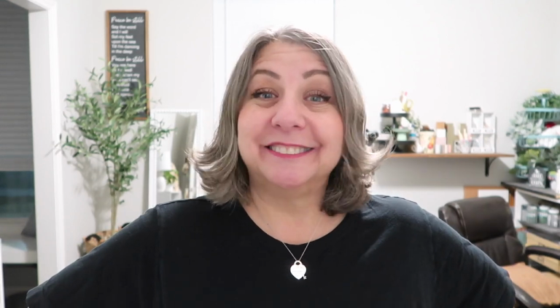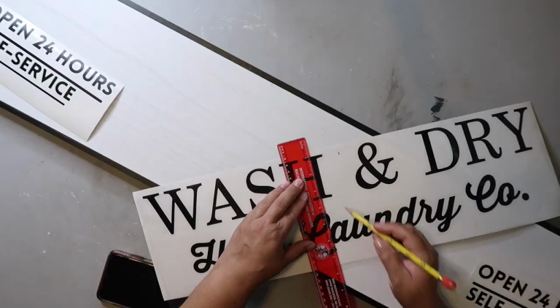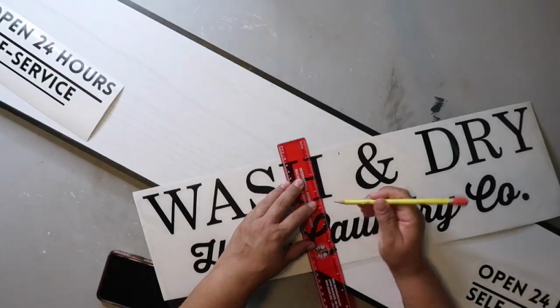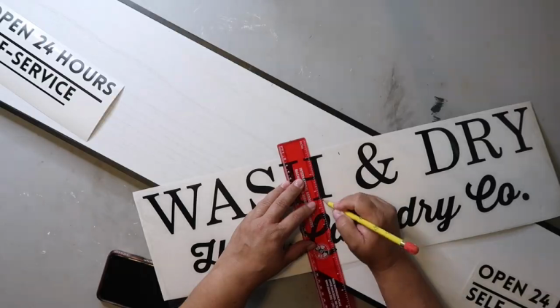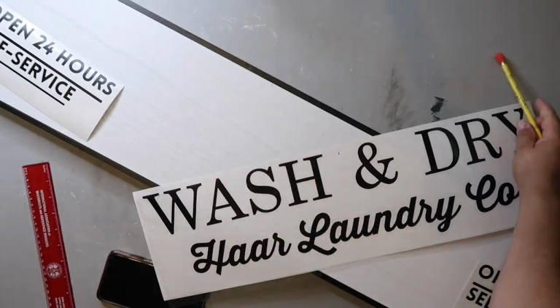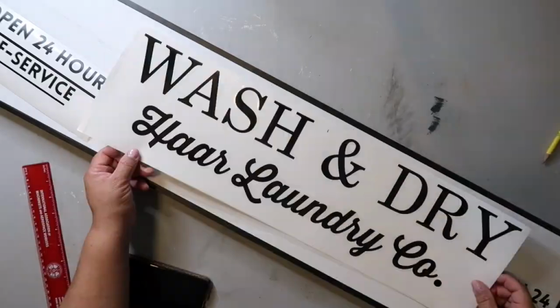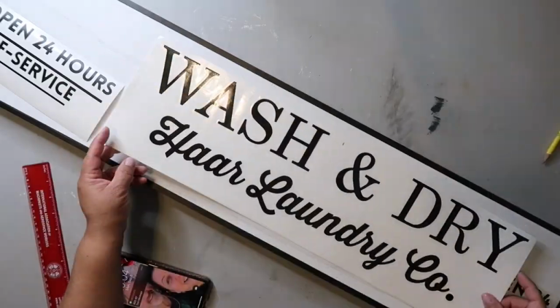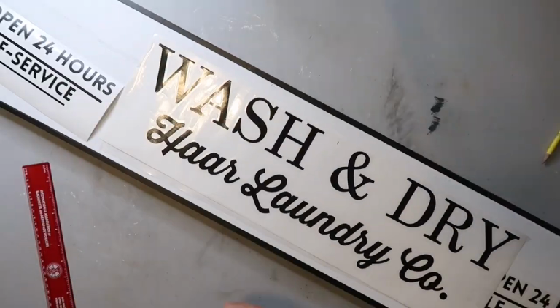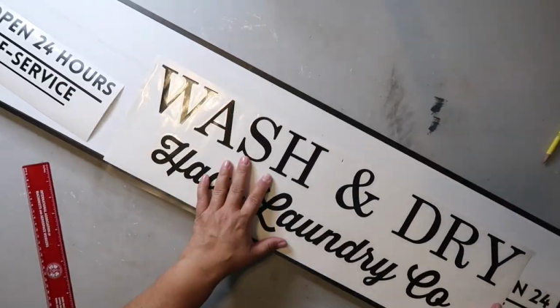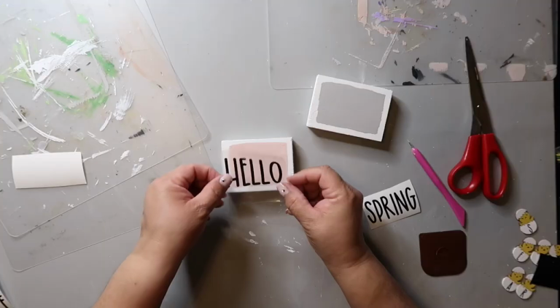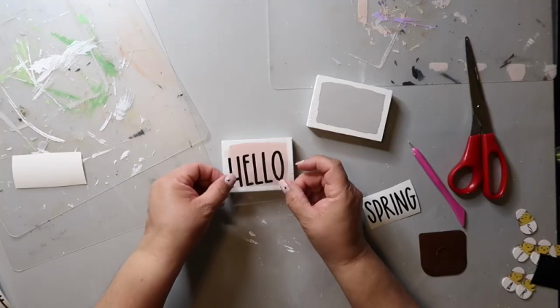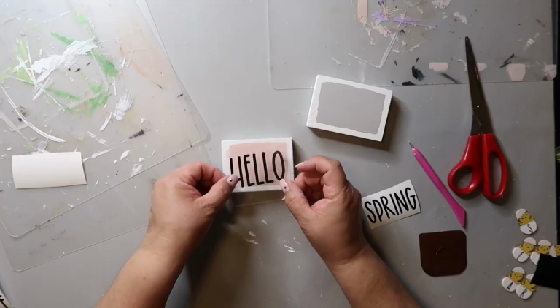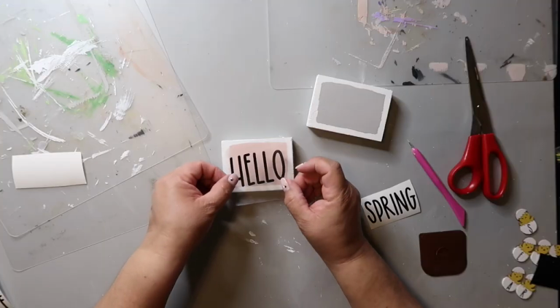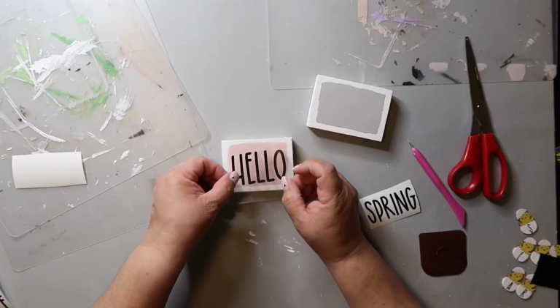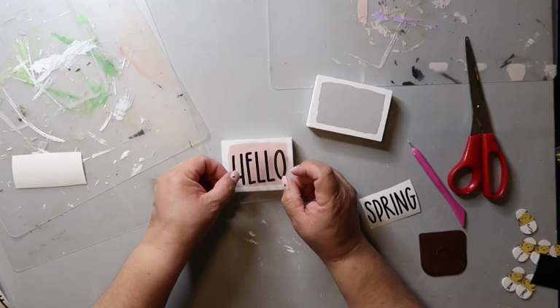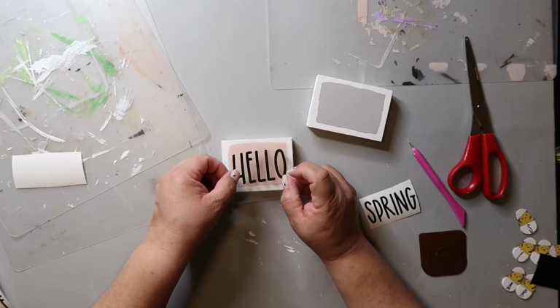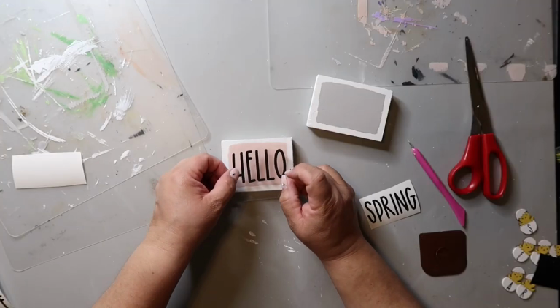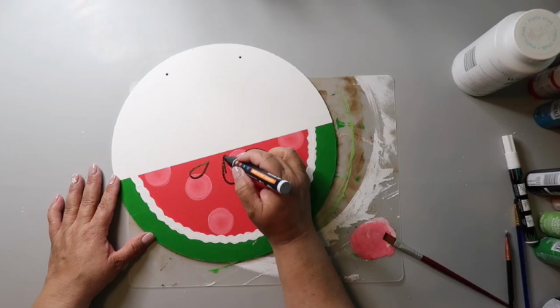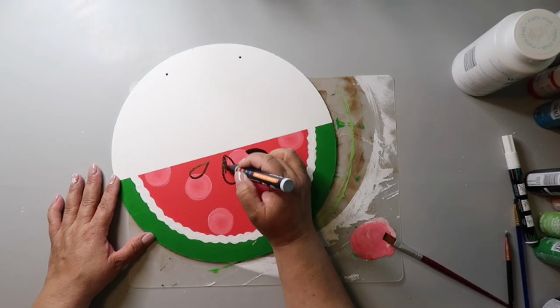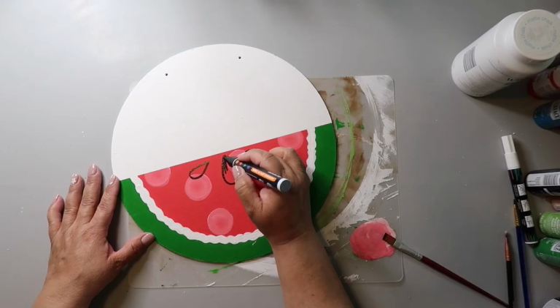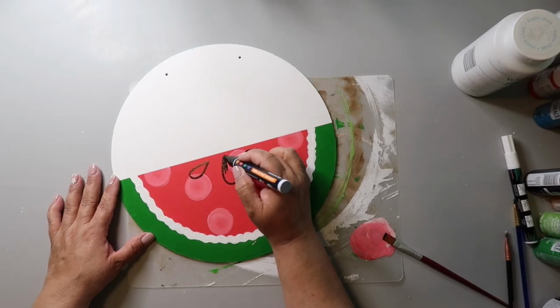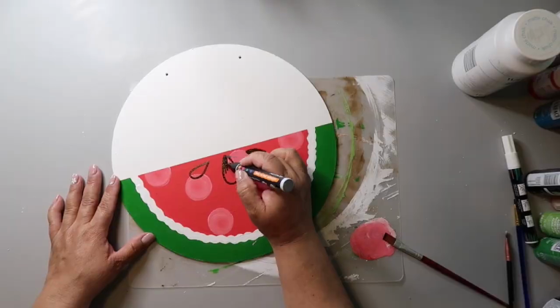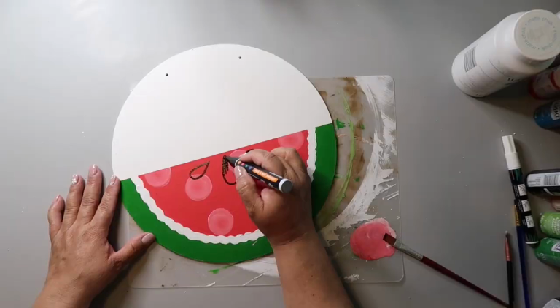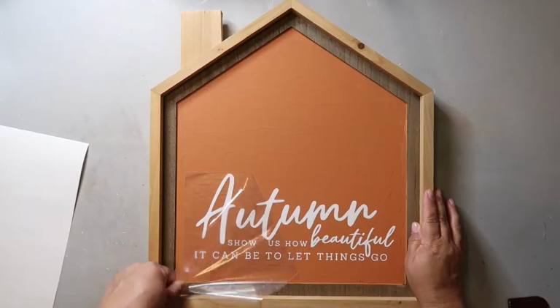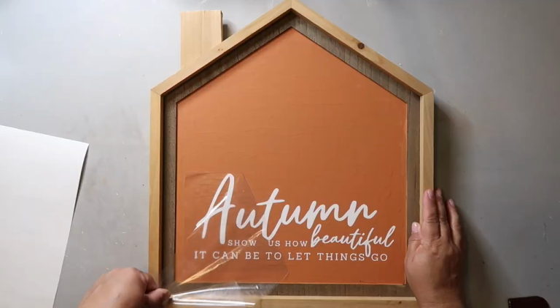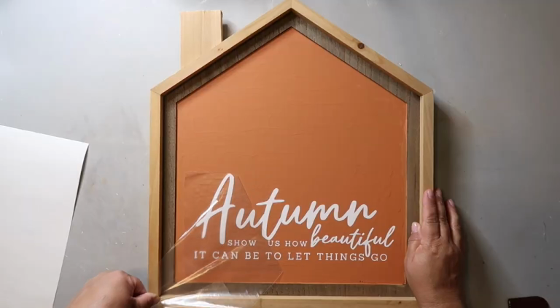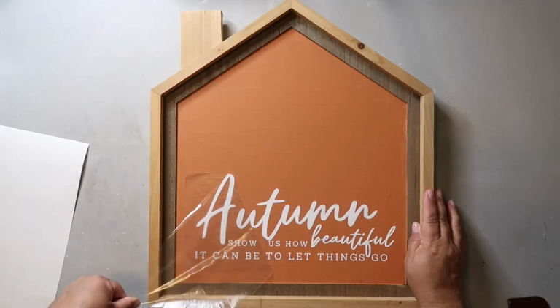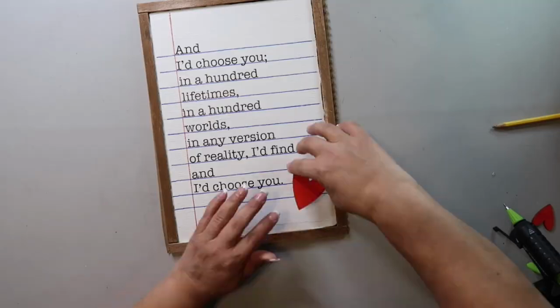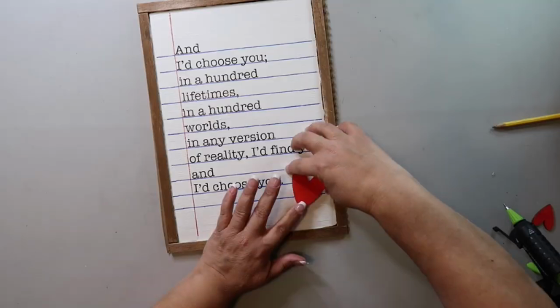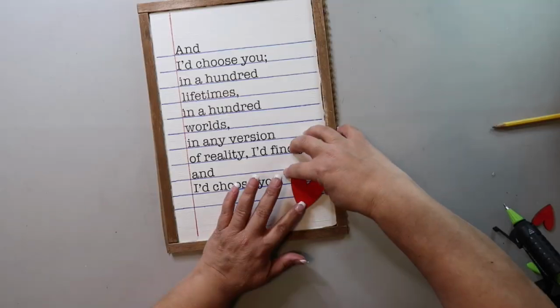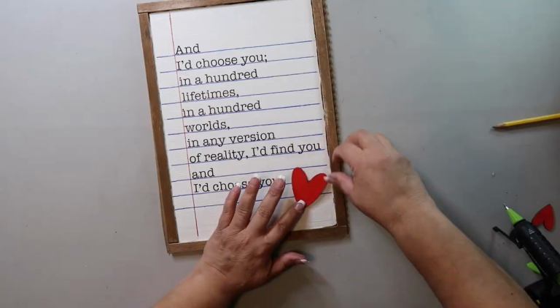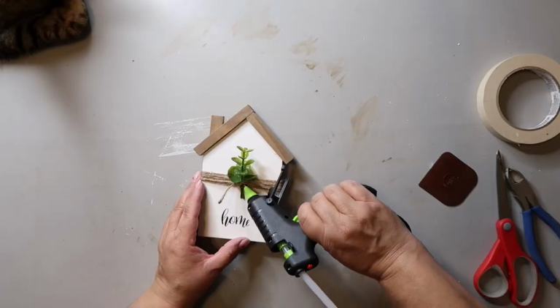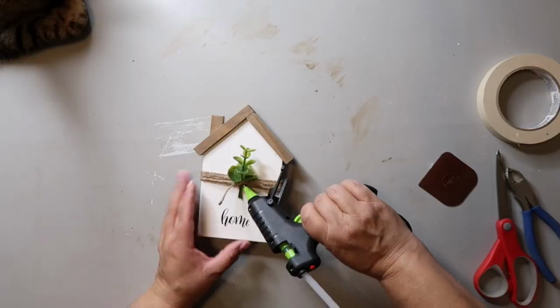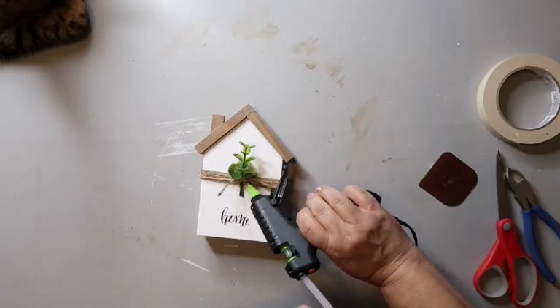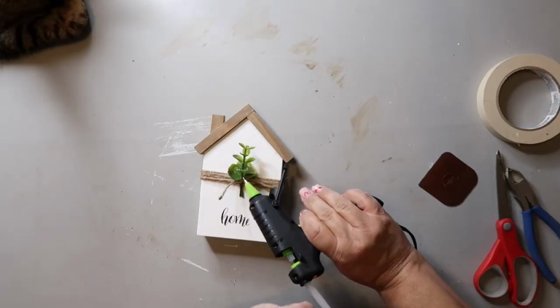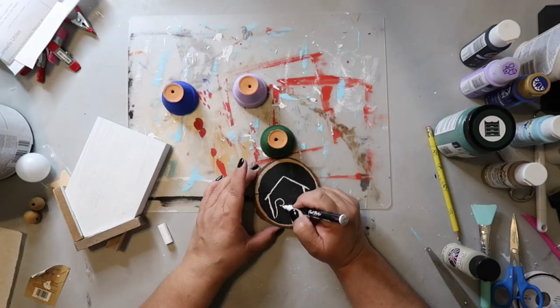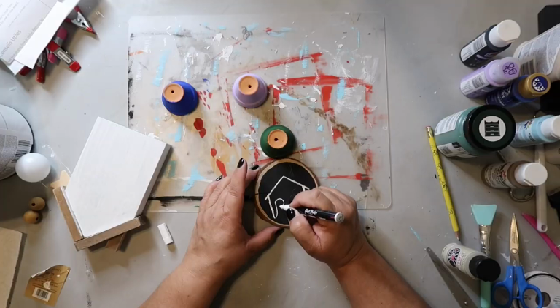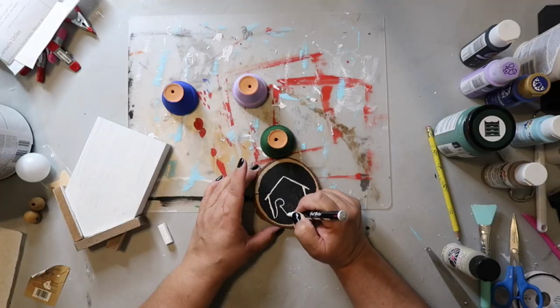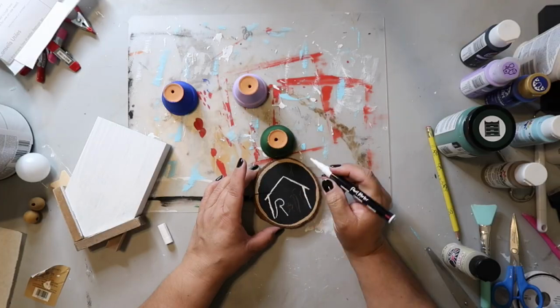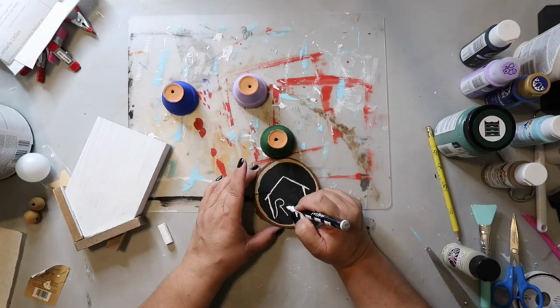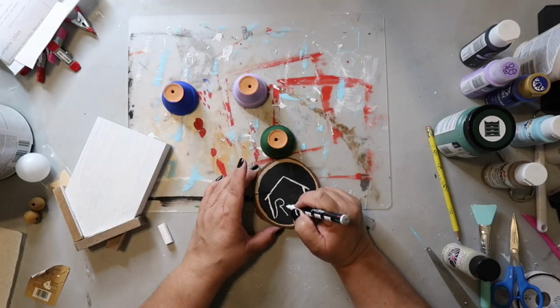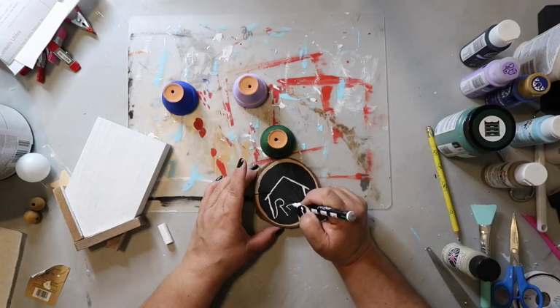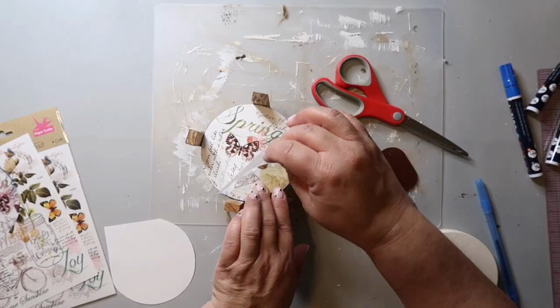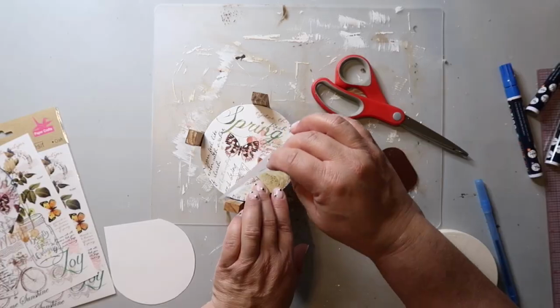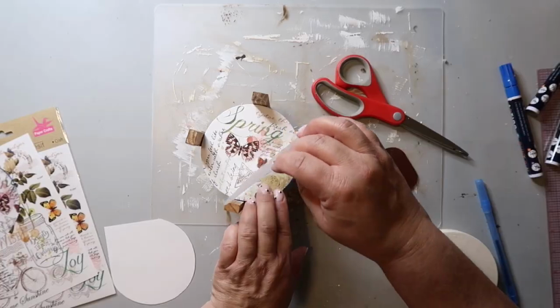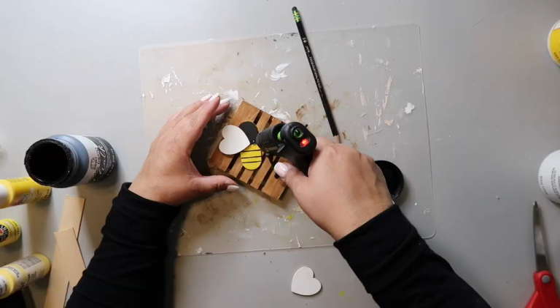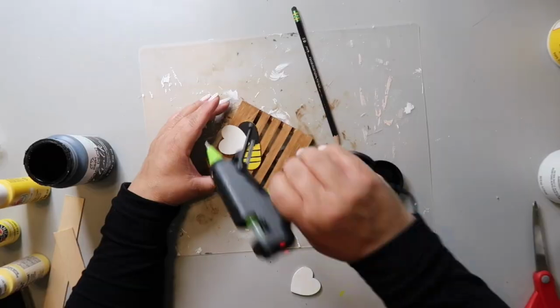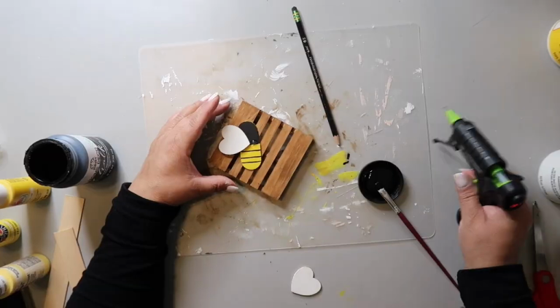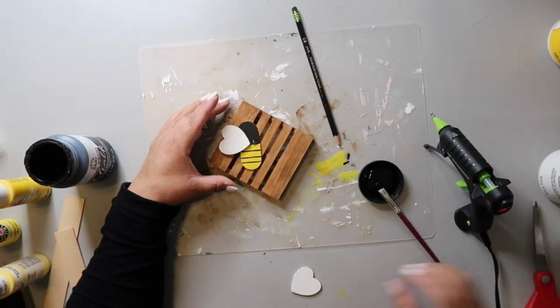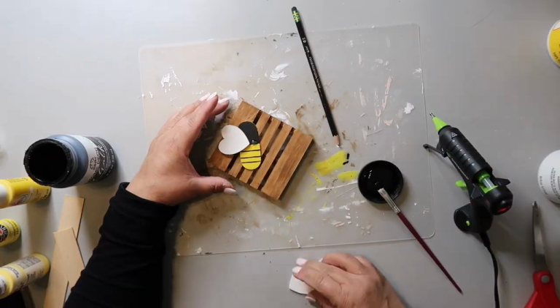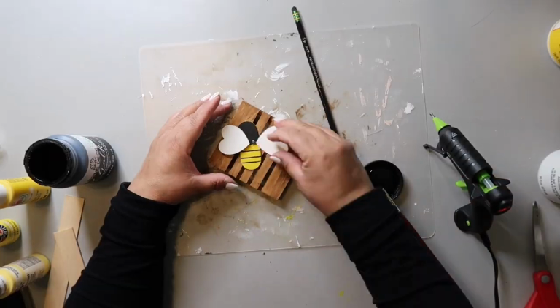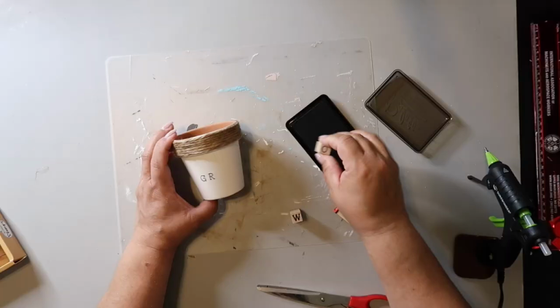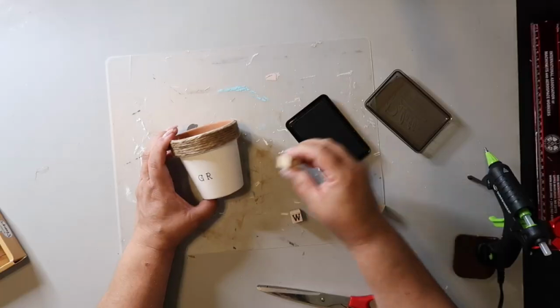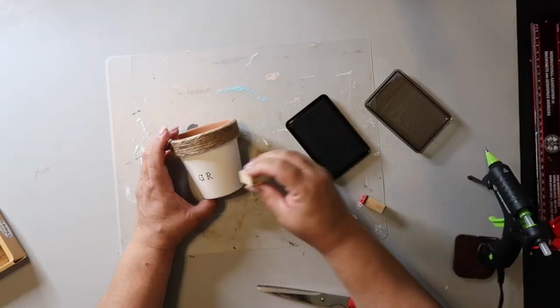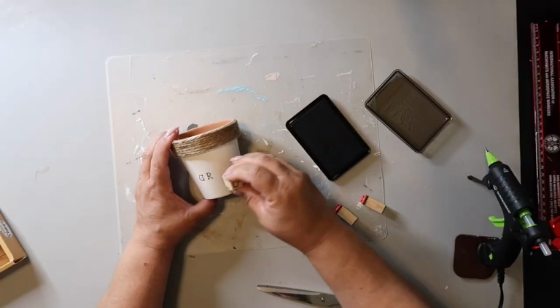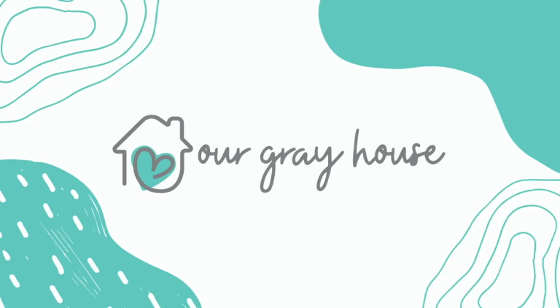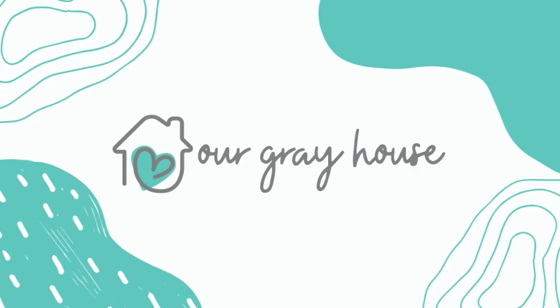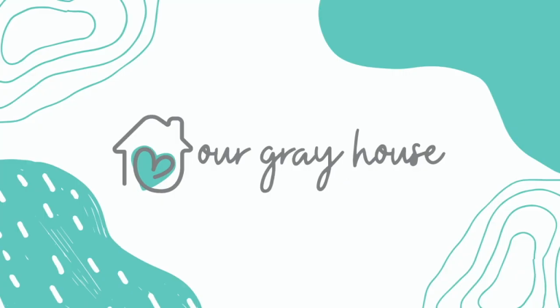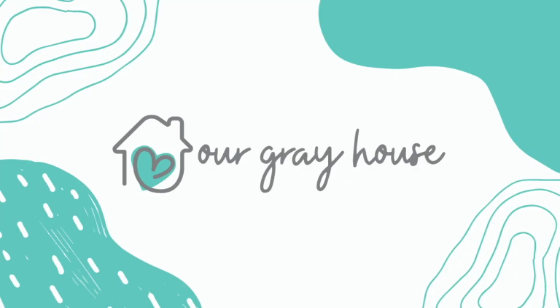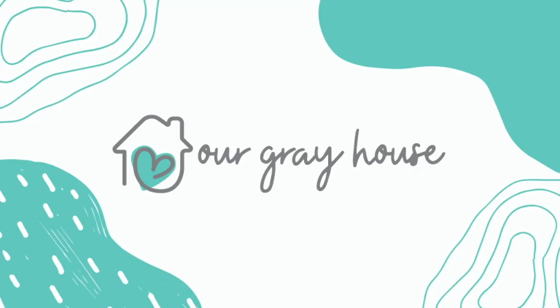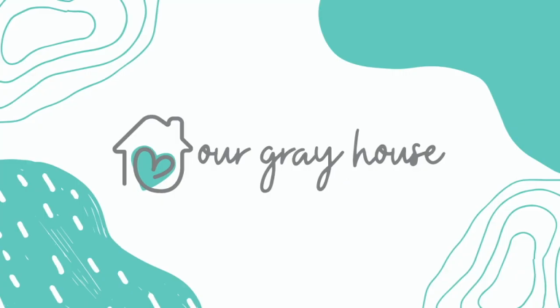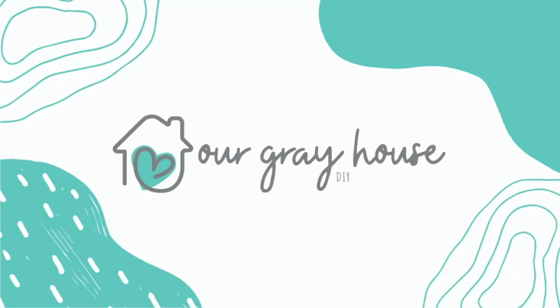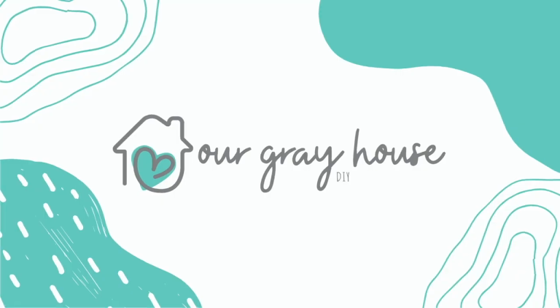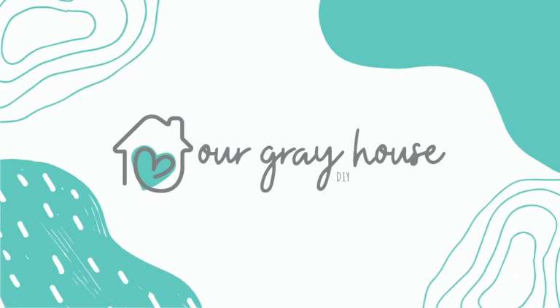On this channel I love to share DIYs and budget home decor. If we haven't met yet, my name is Lisa and this is our gray house.